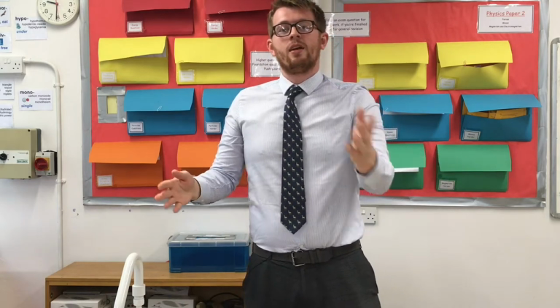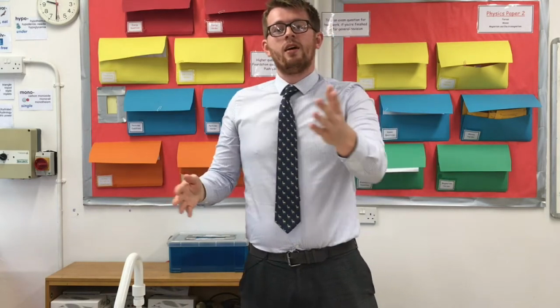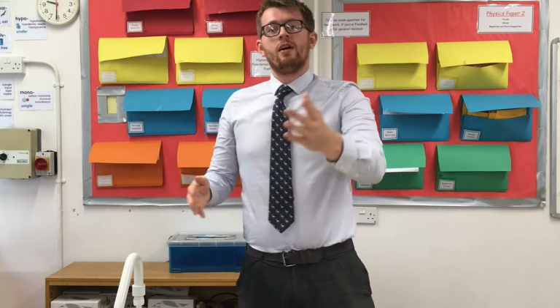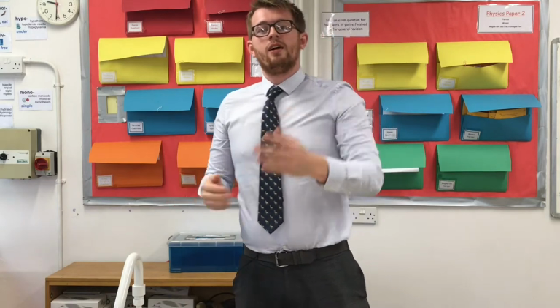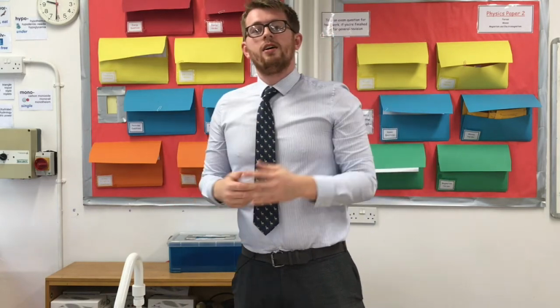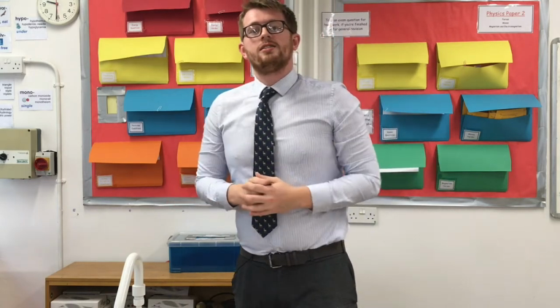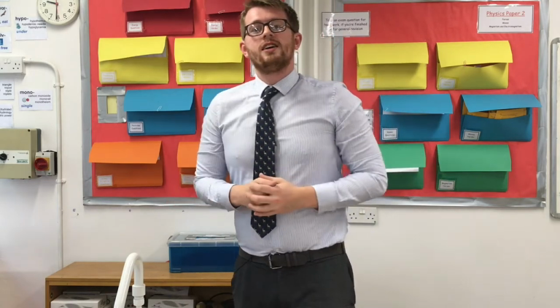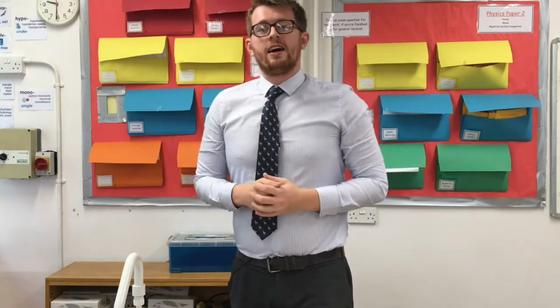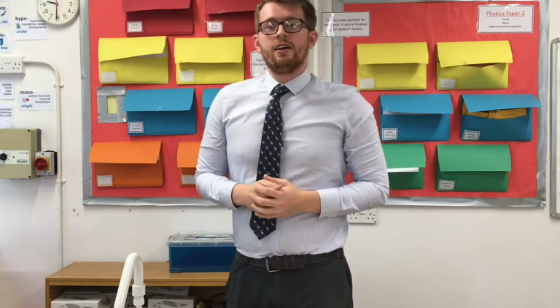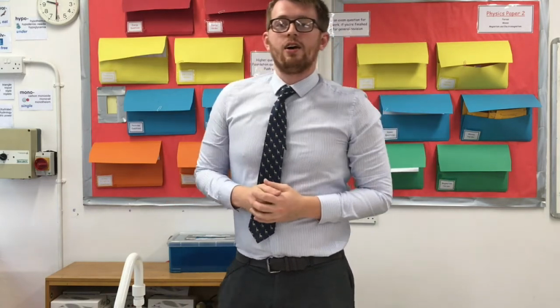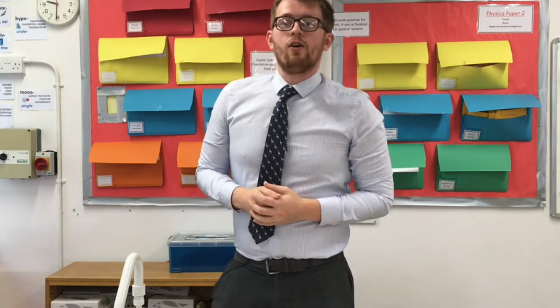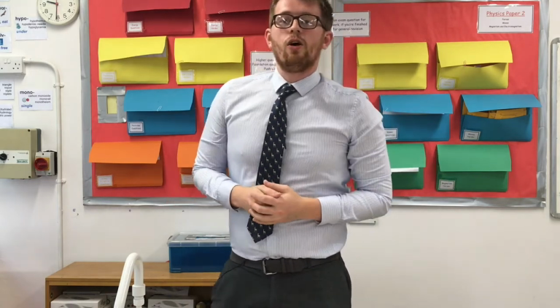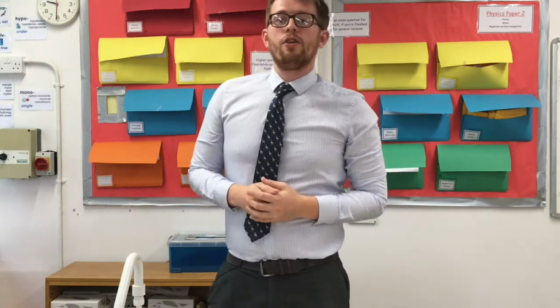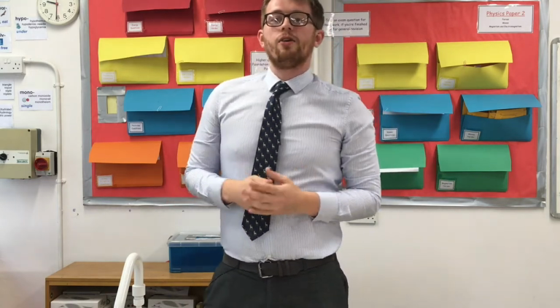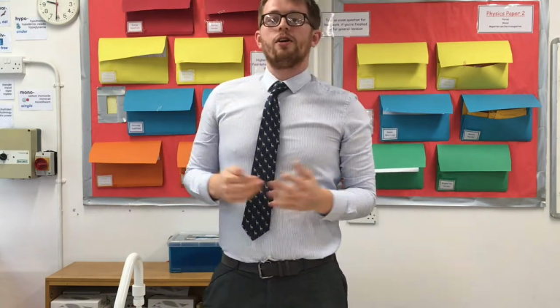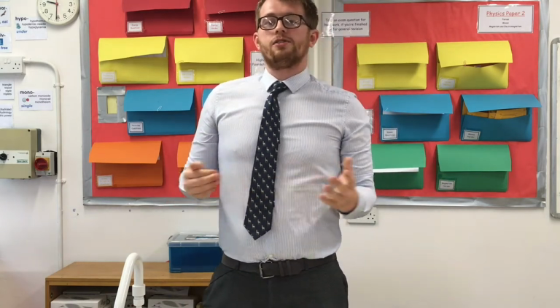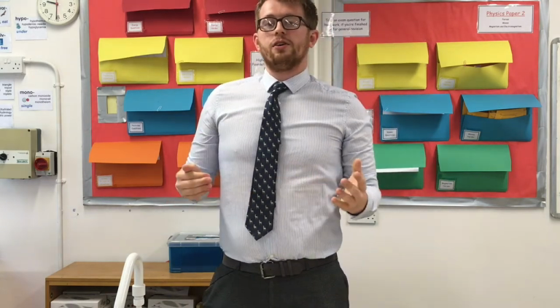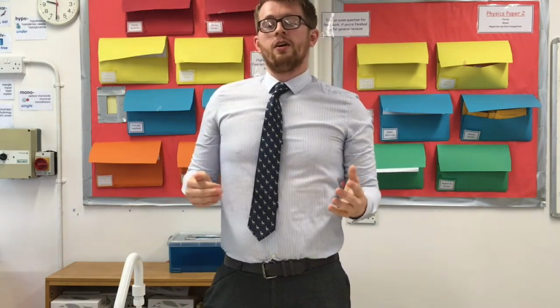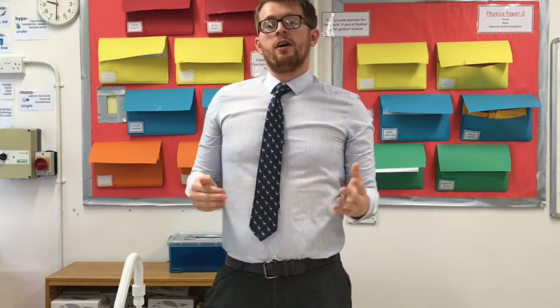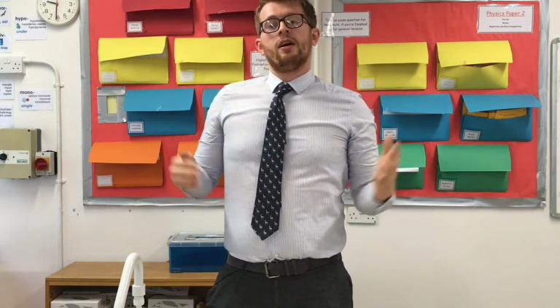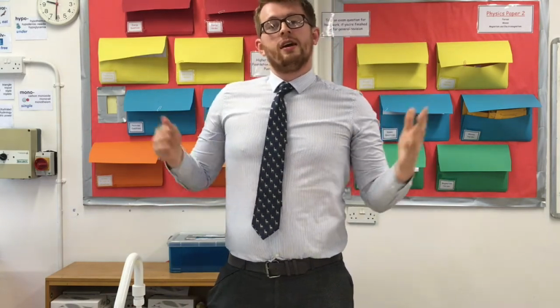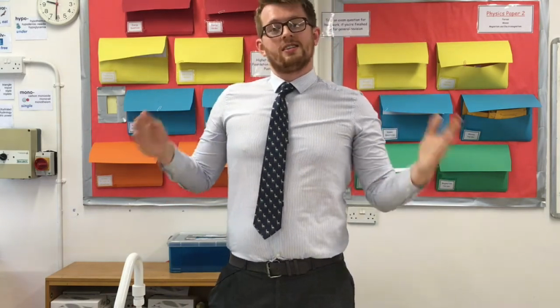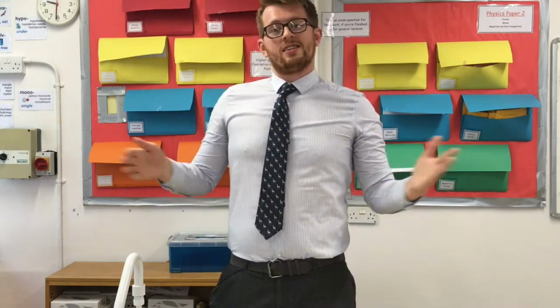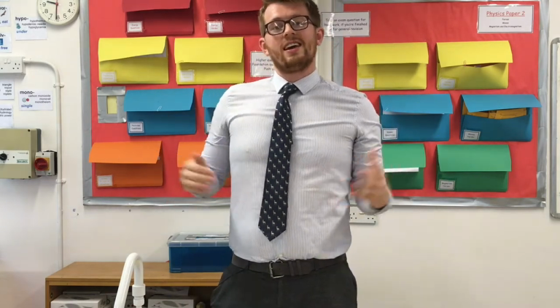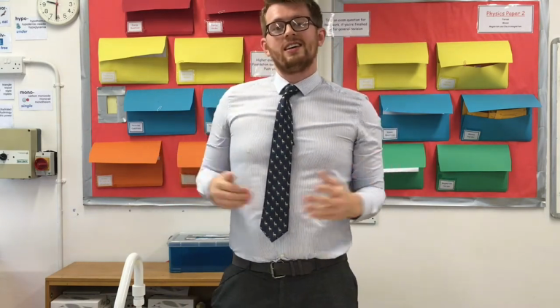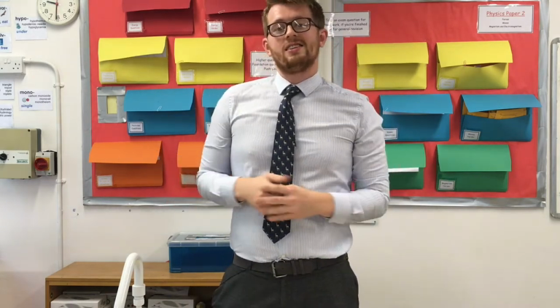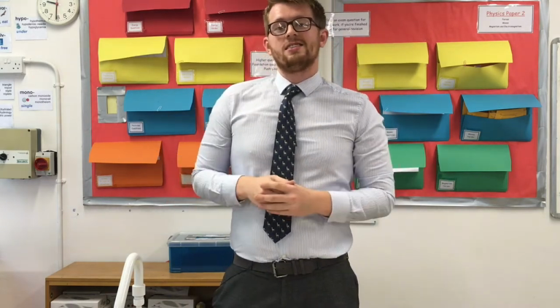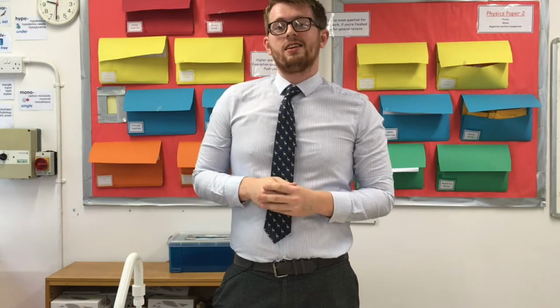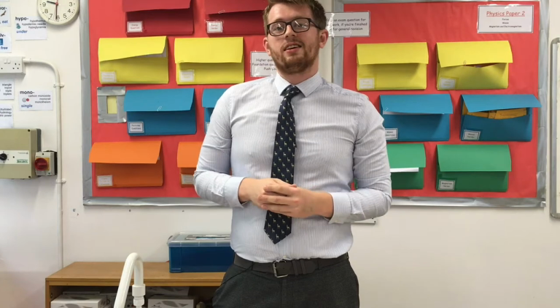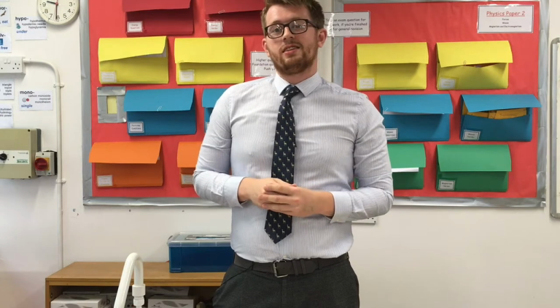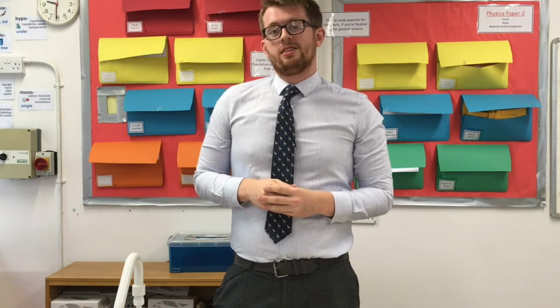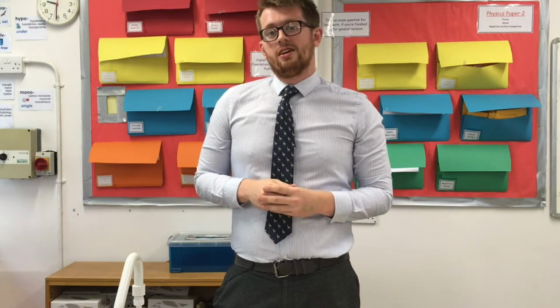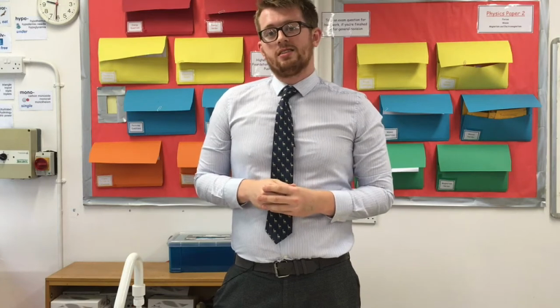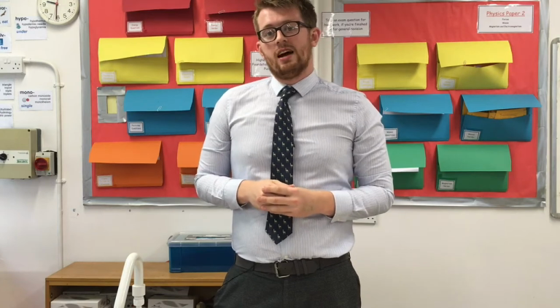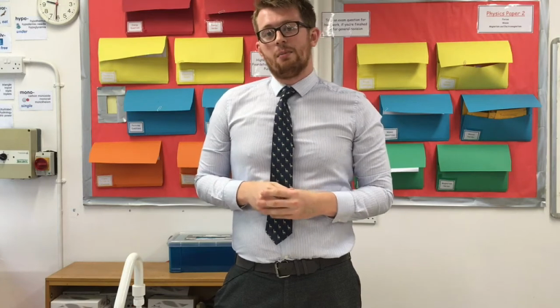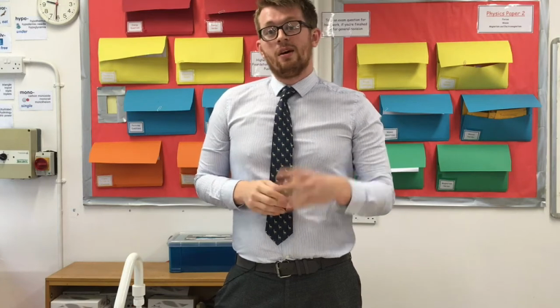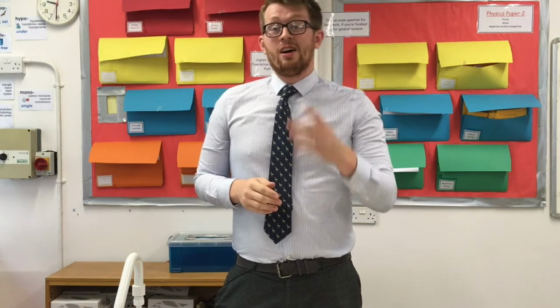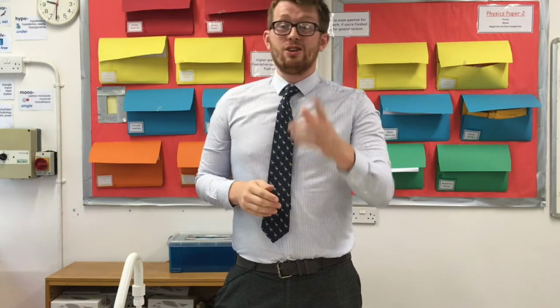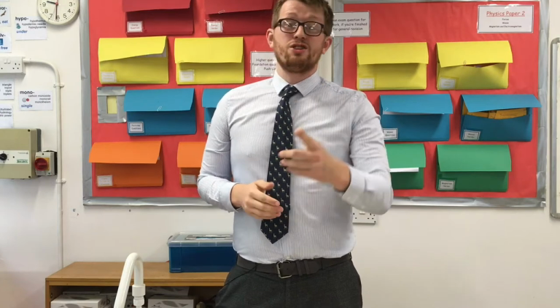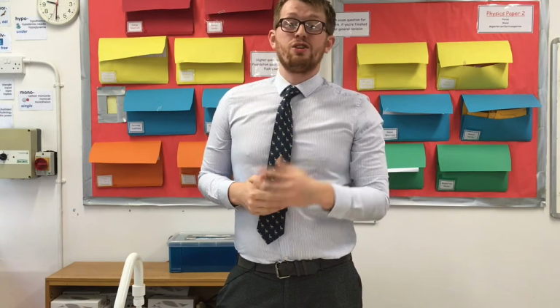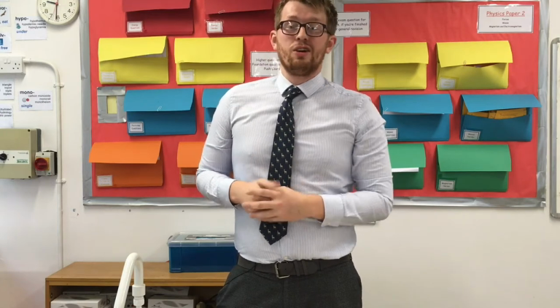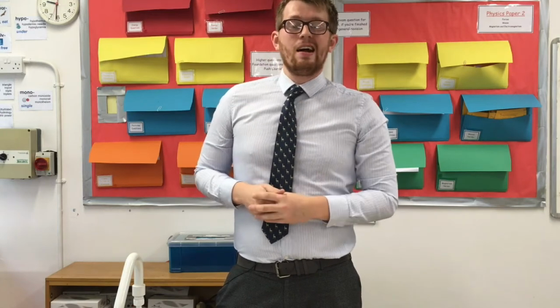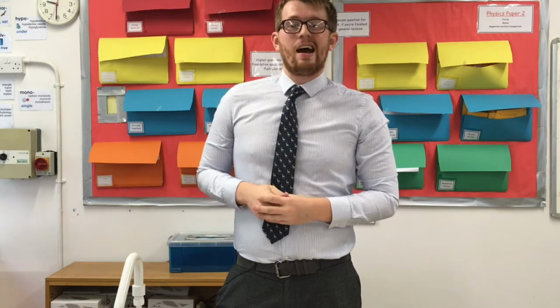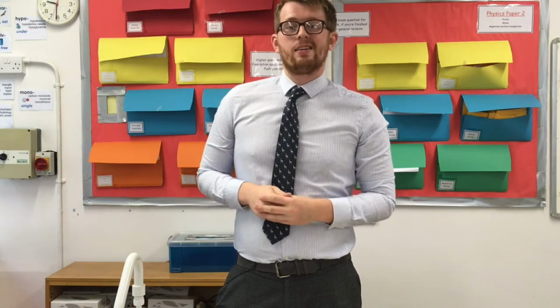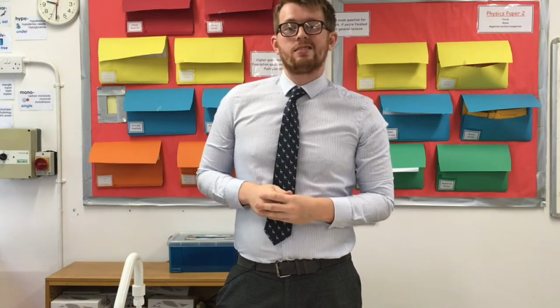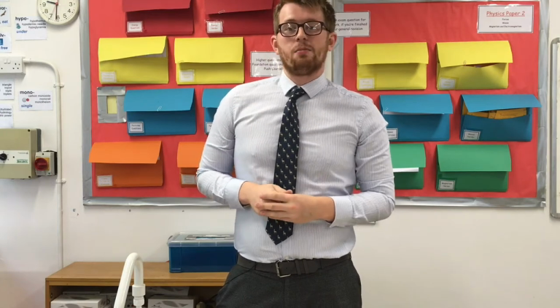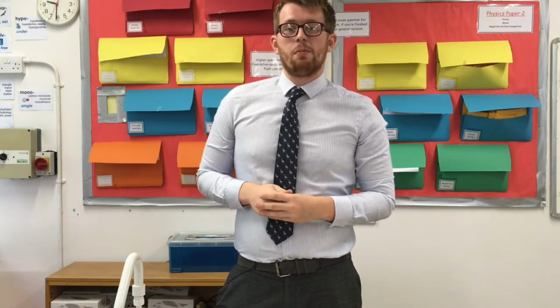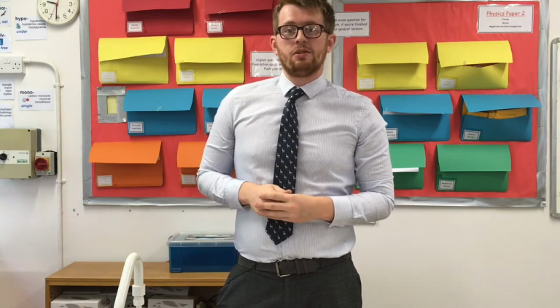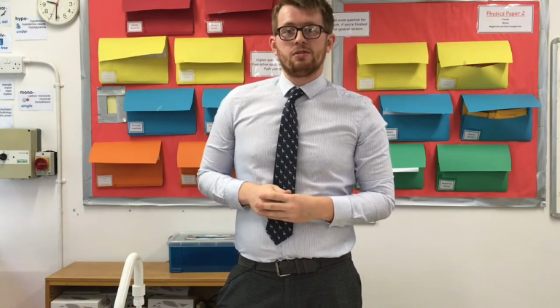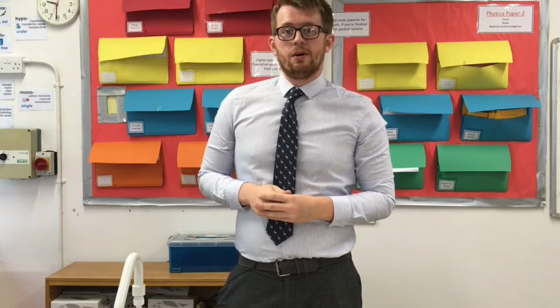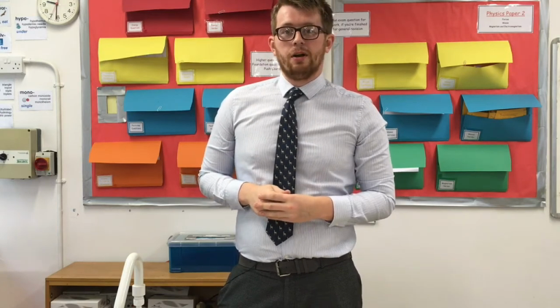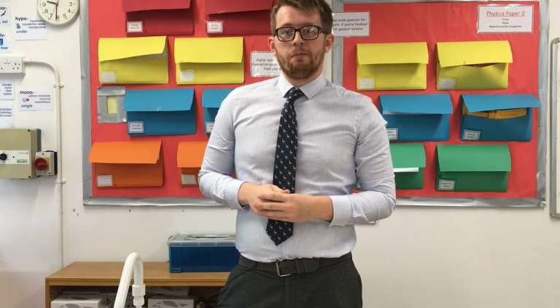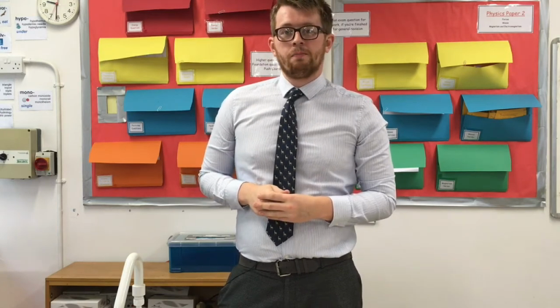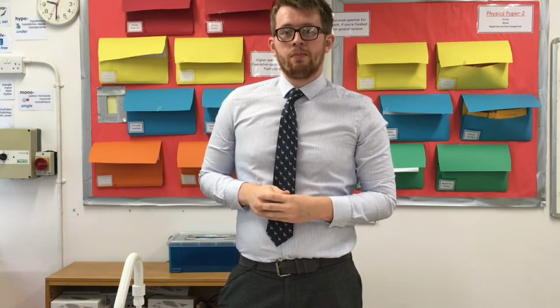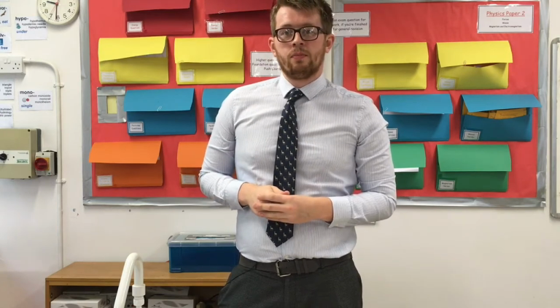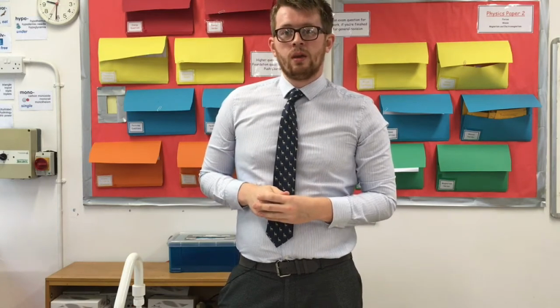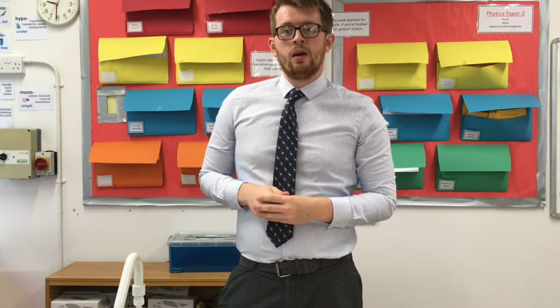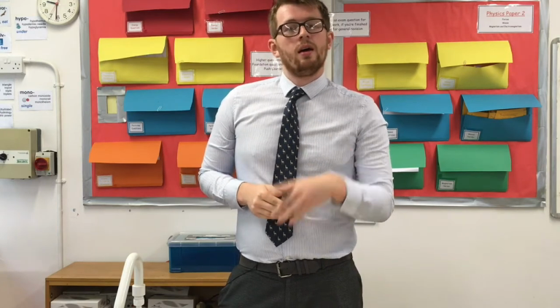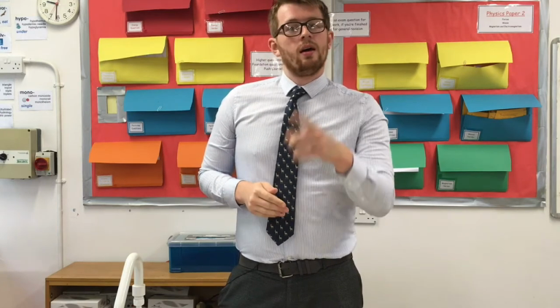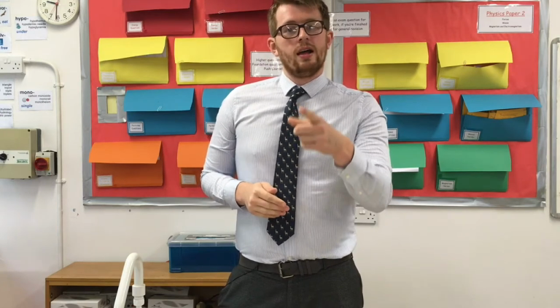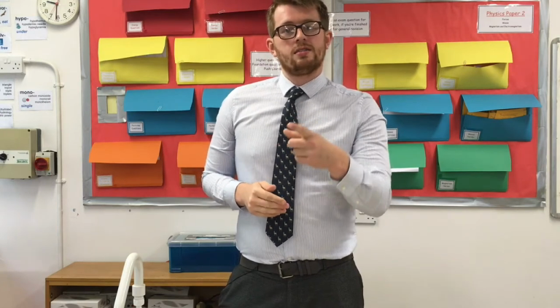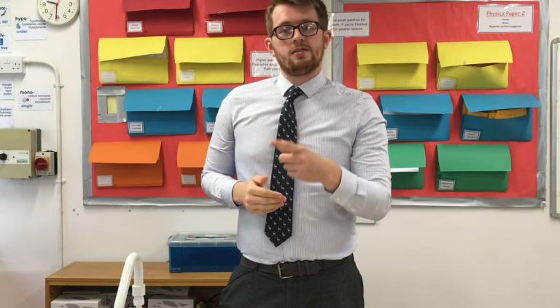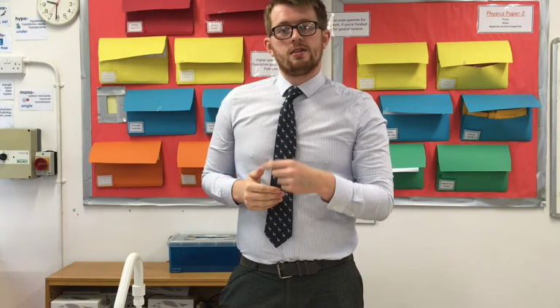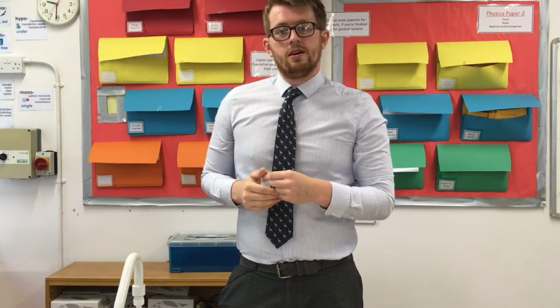Hello. Today I'm going to take us into the science lab and show you how to set up a Bunsen burner. Let's get started.